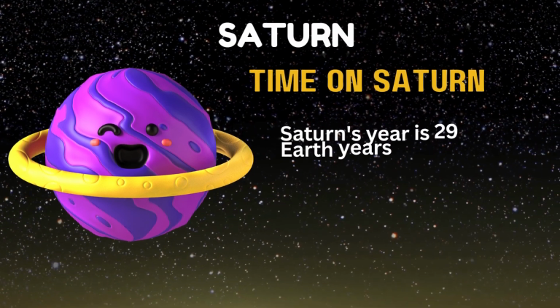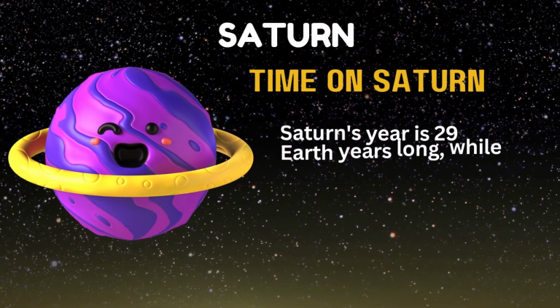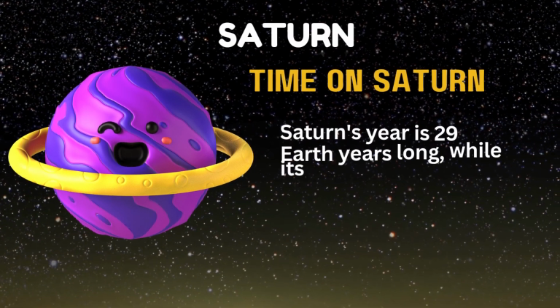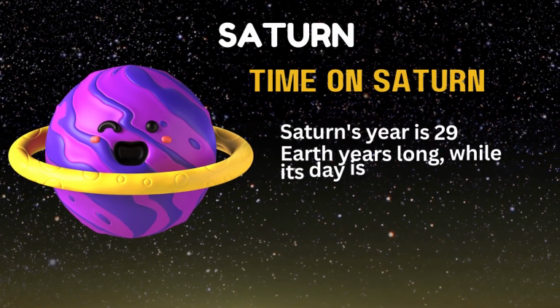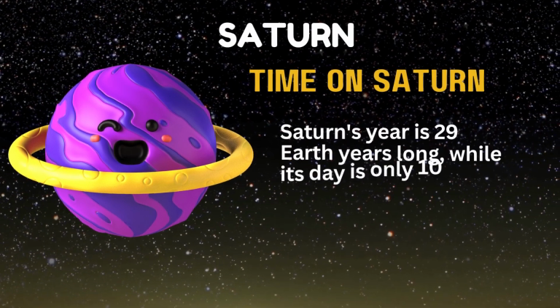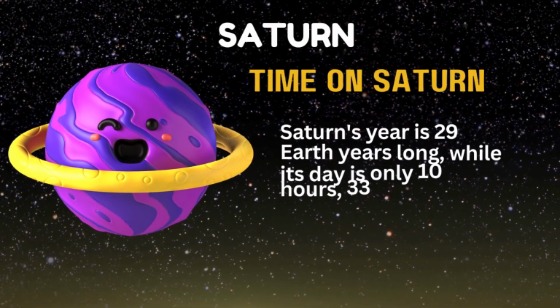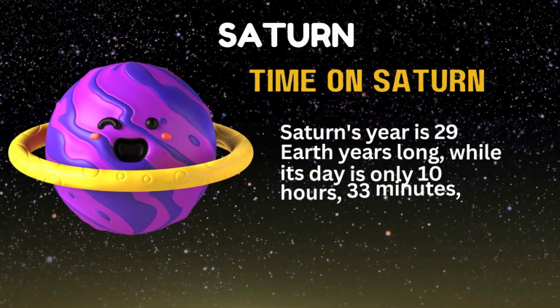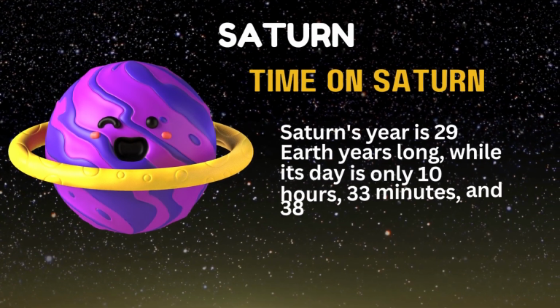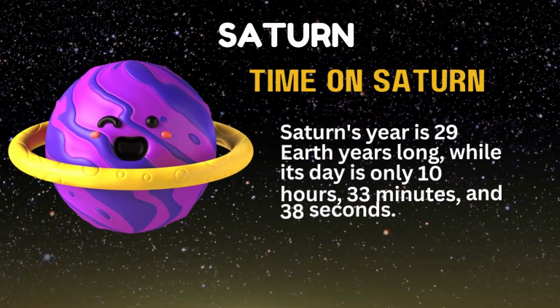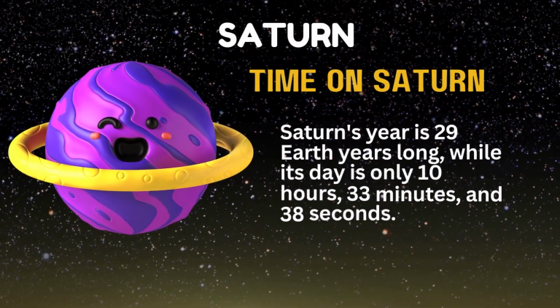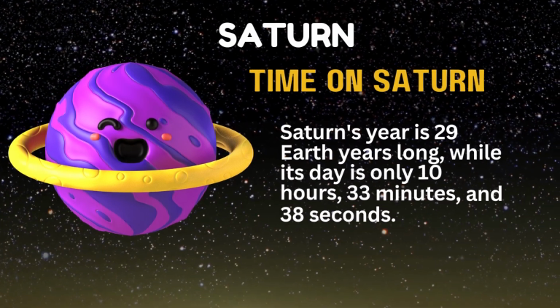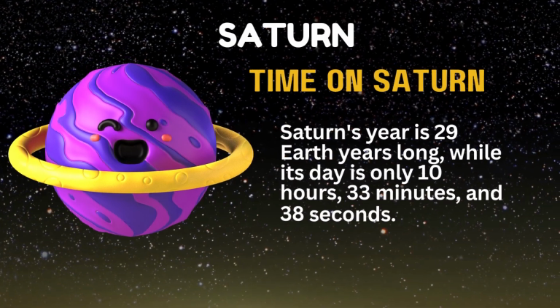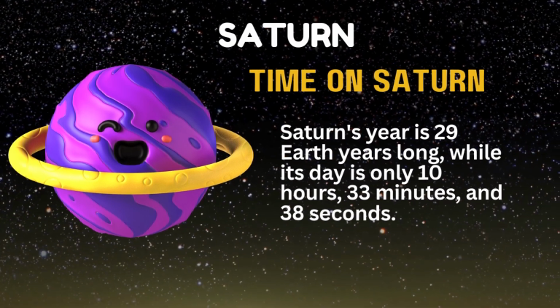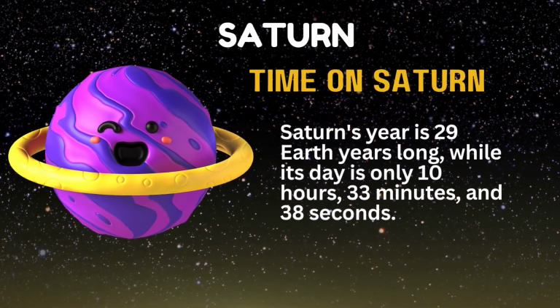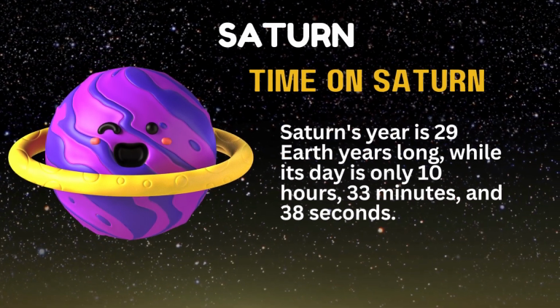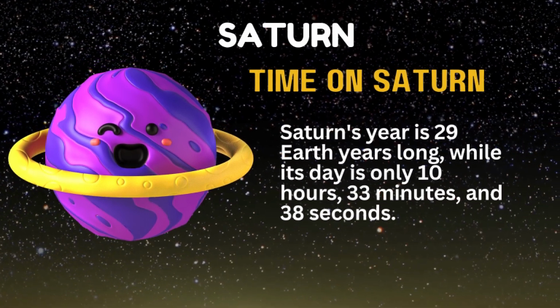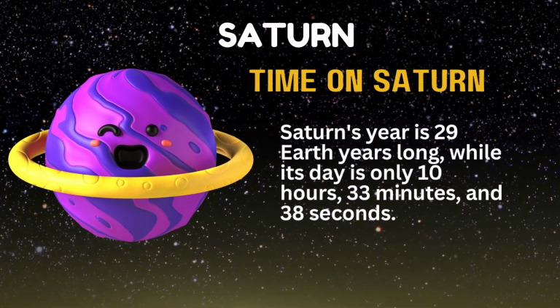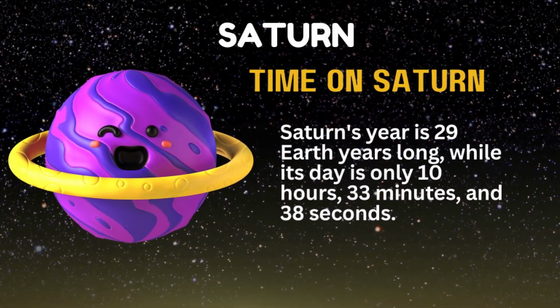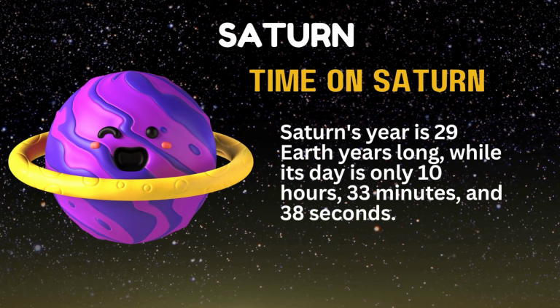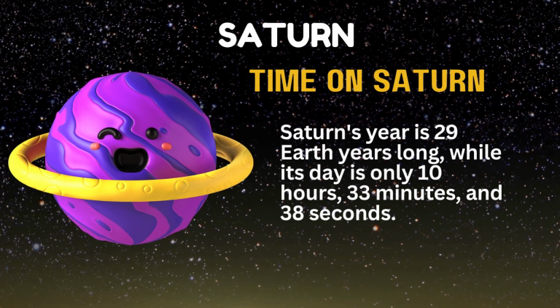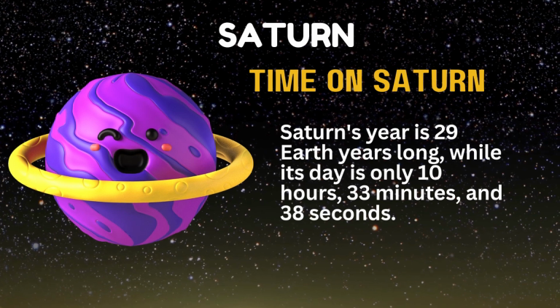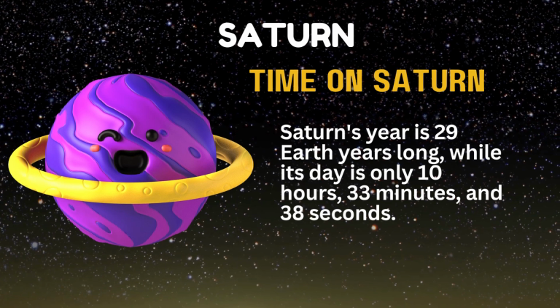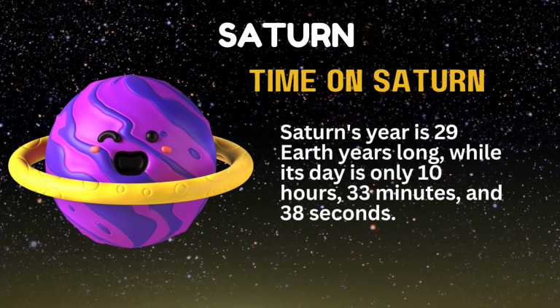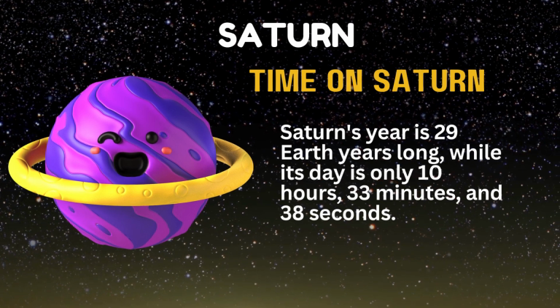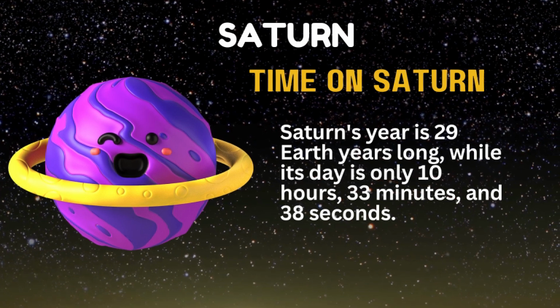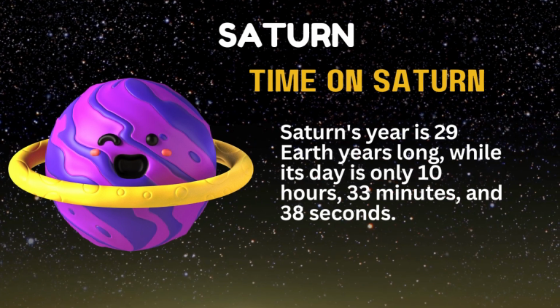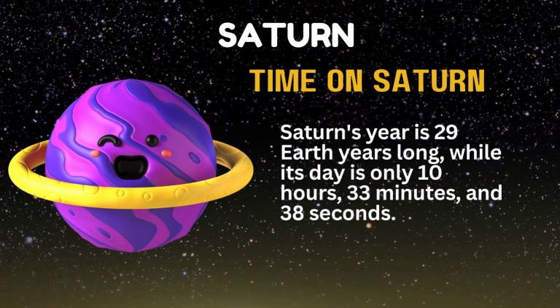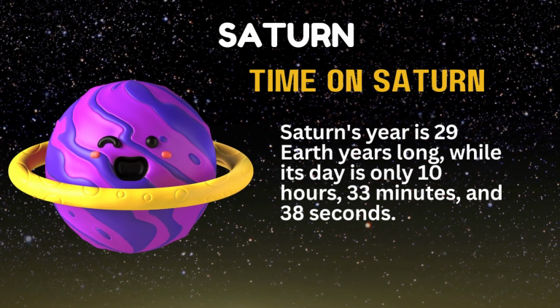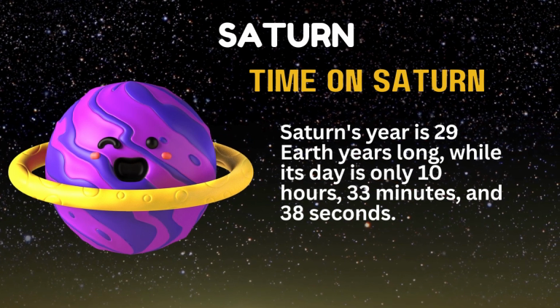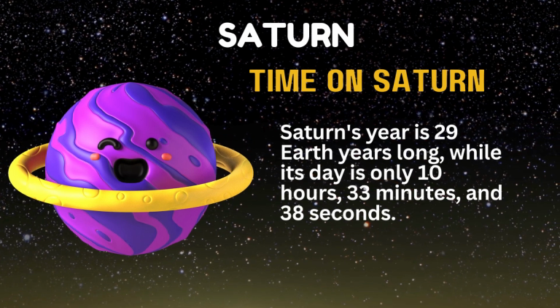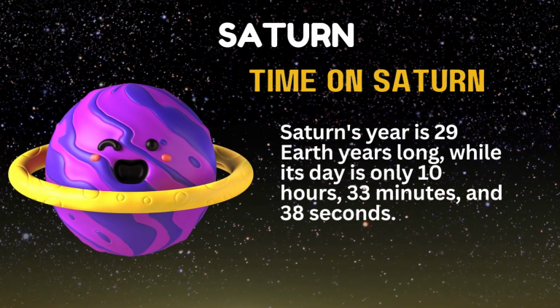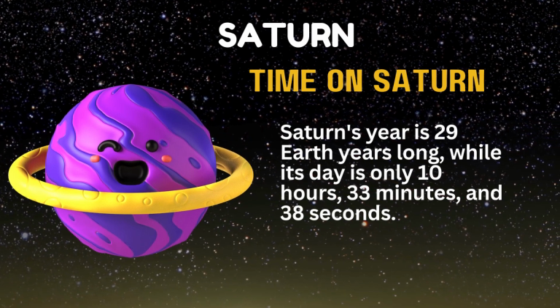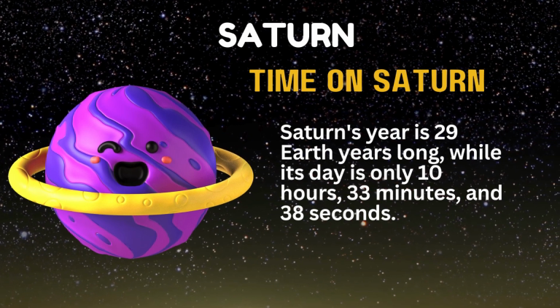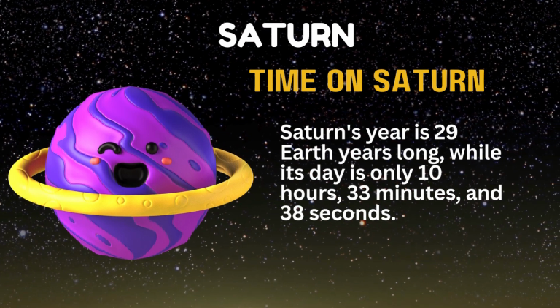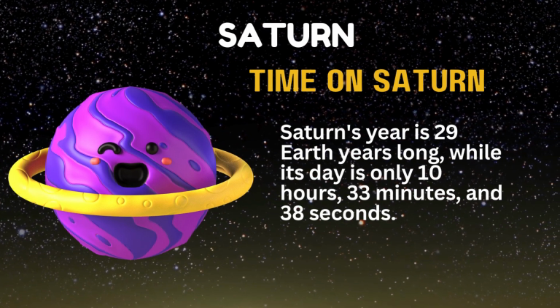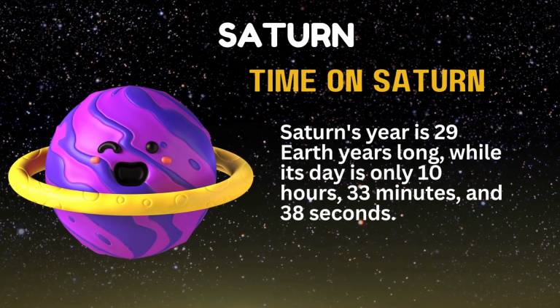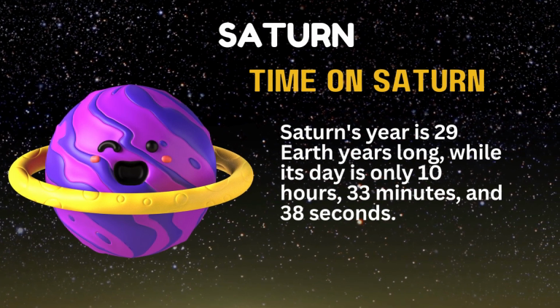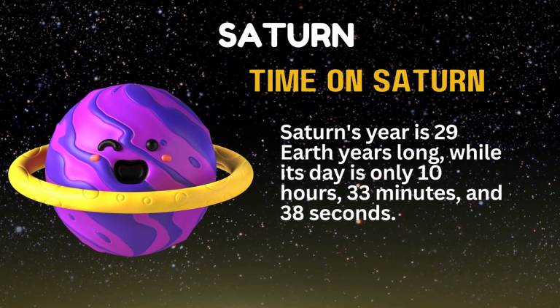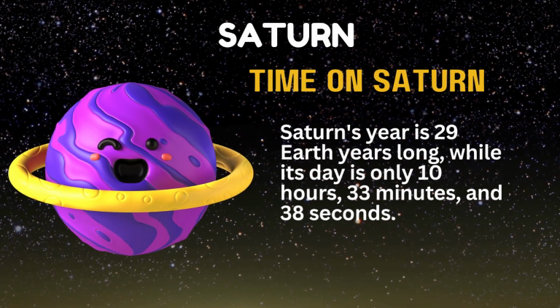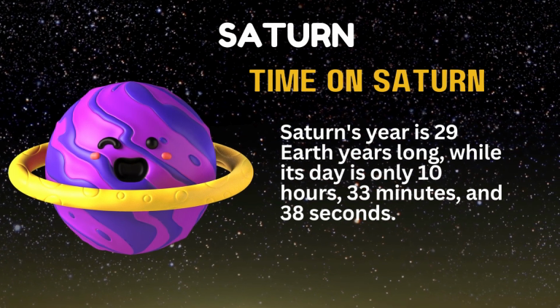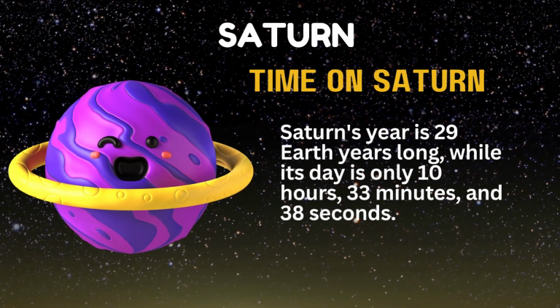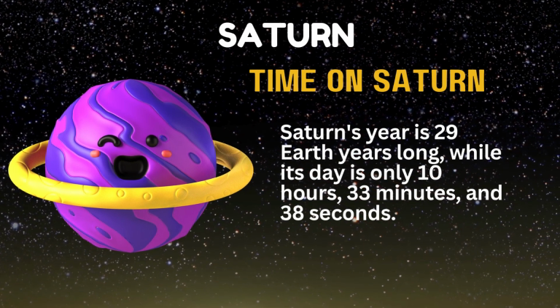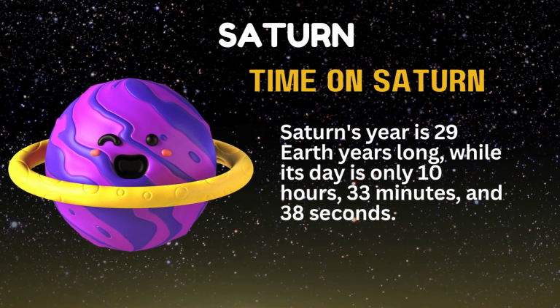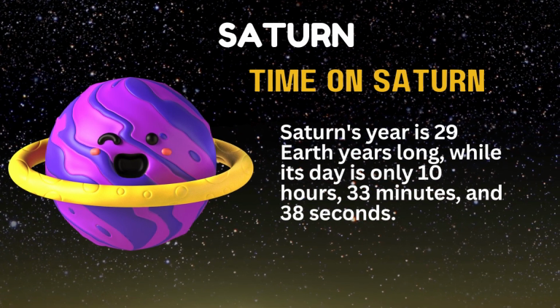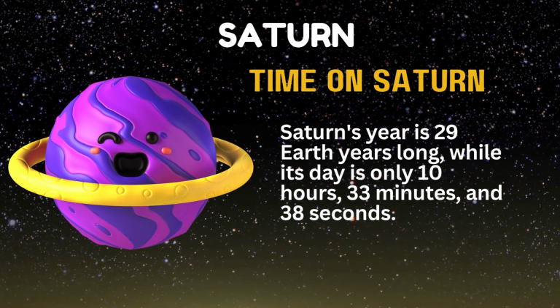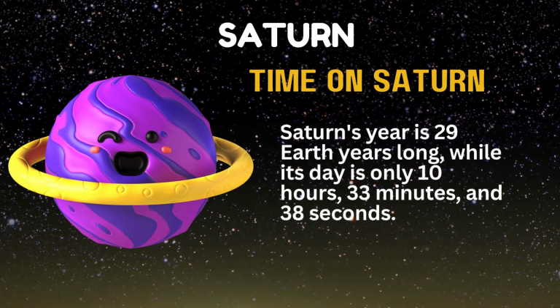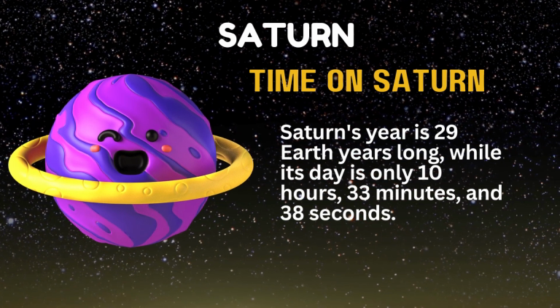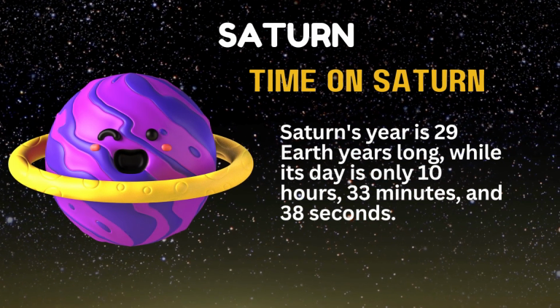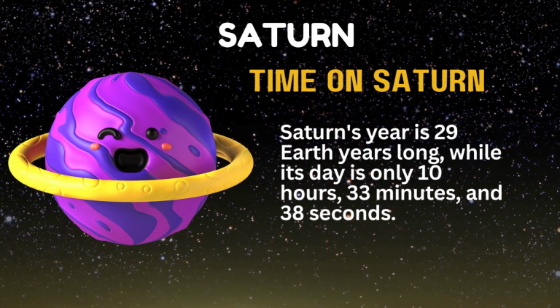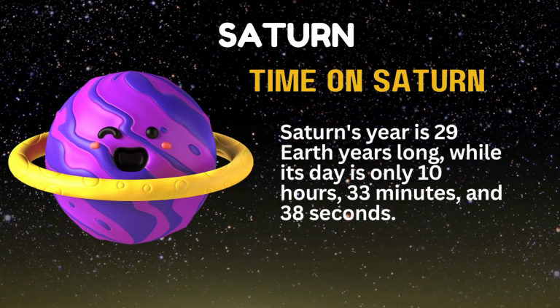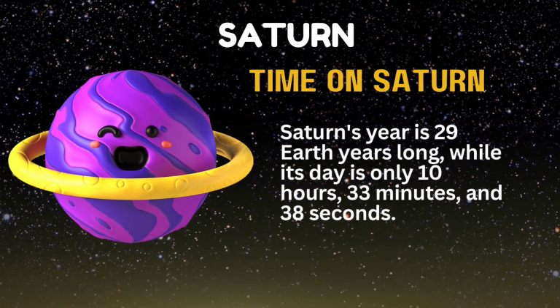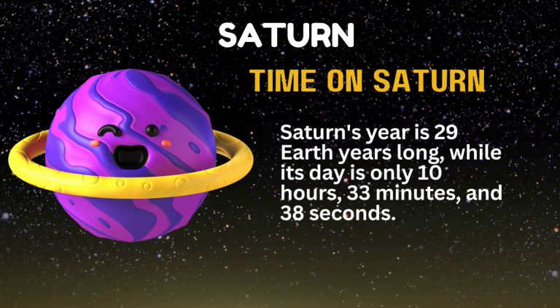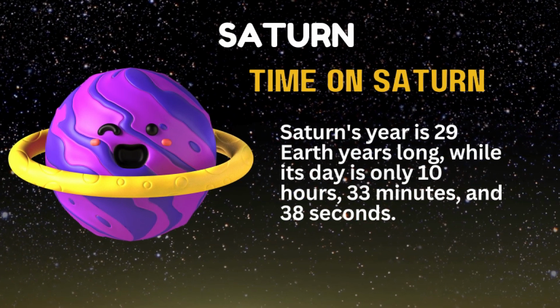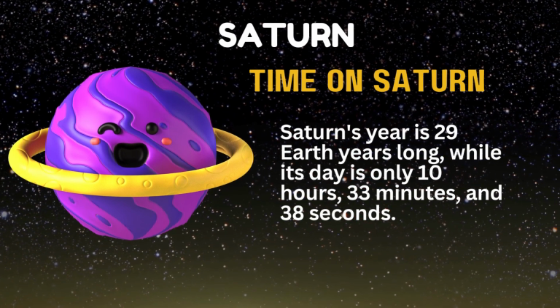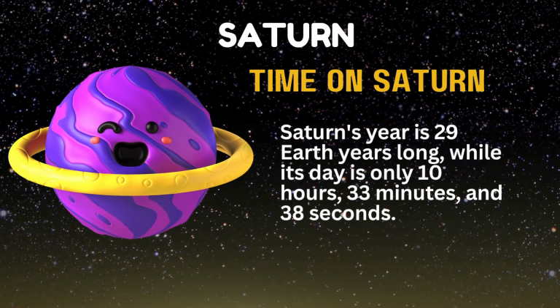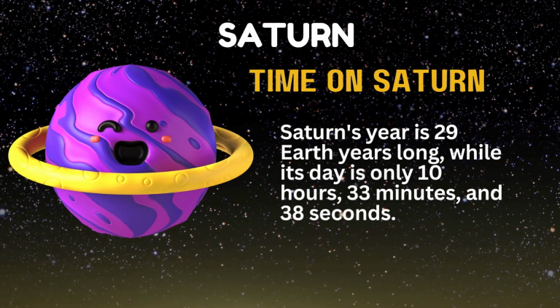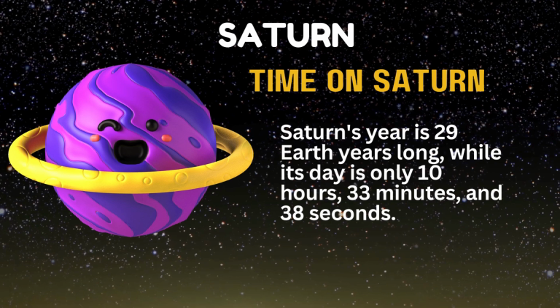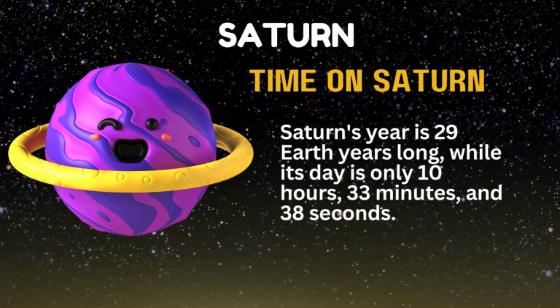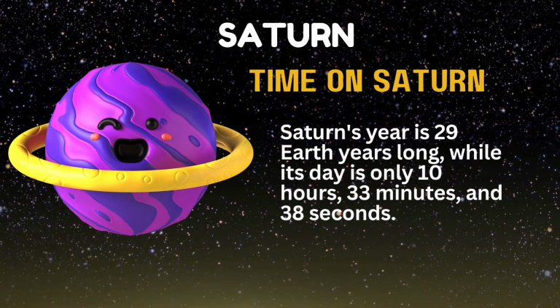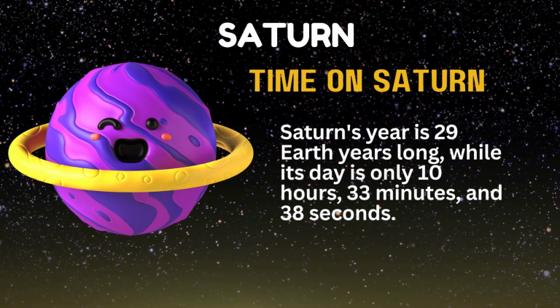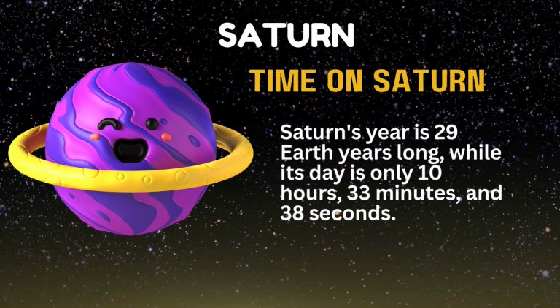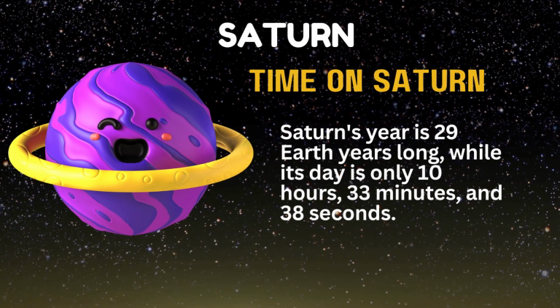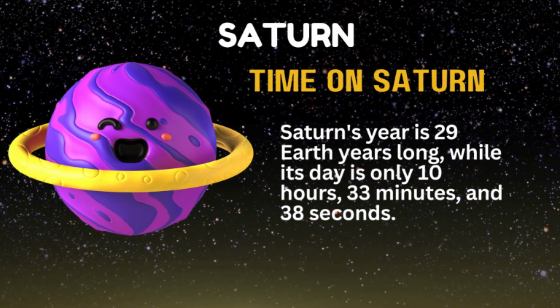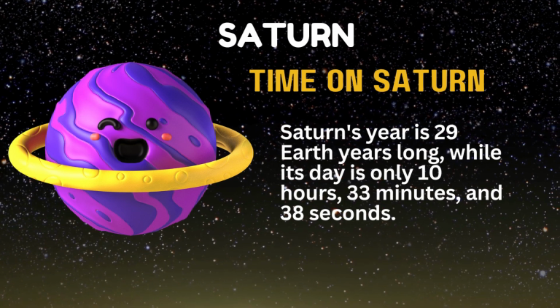Saturn's year is 29 Earth years long, while its day is only 10 hours.